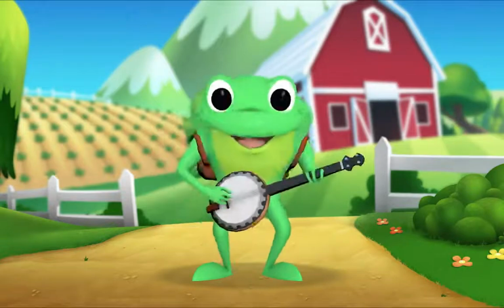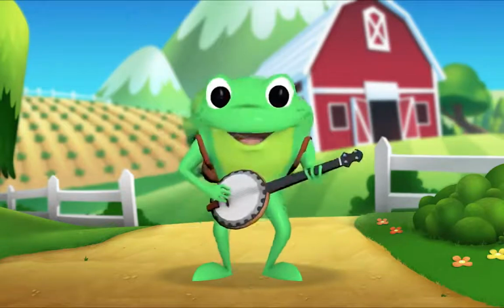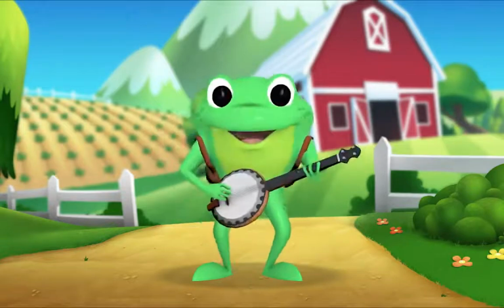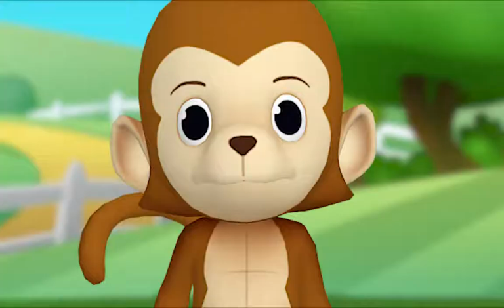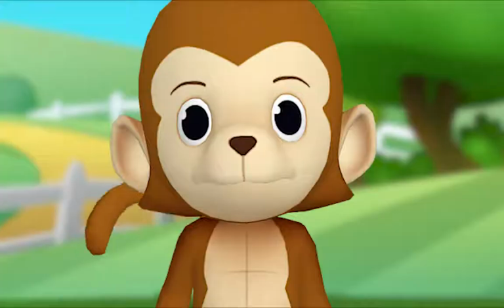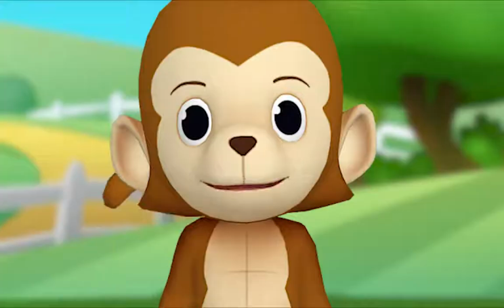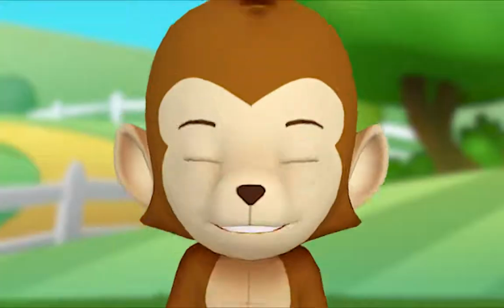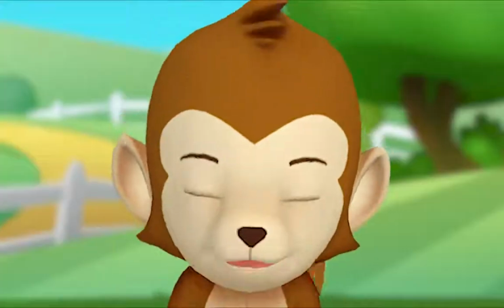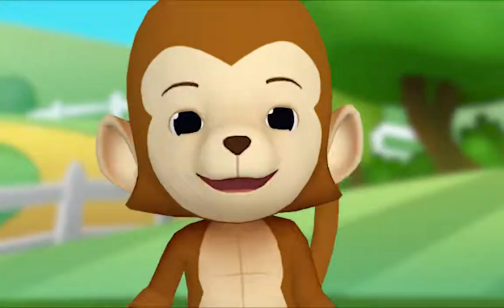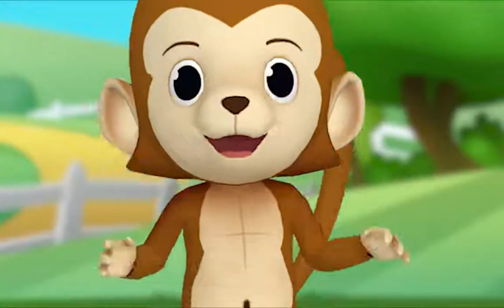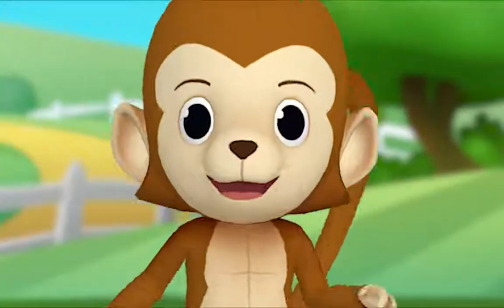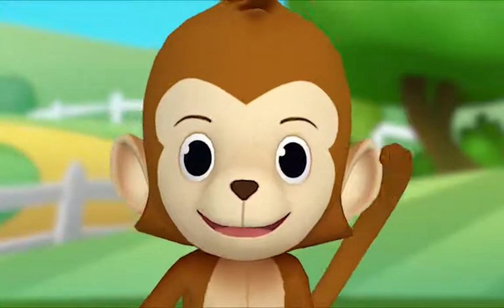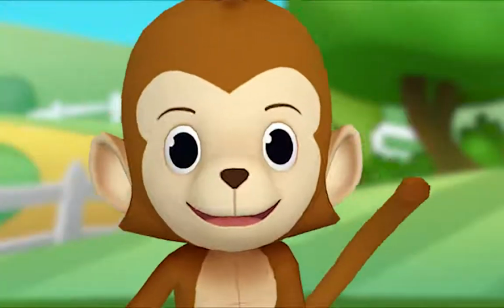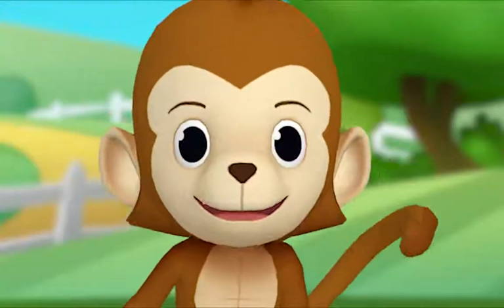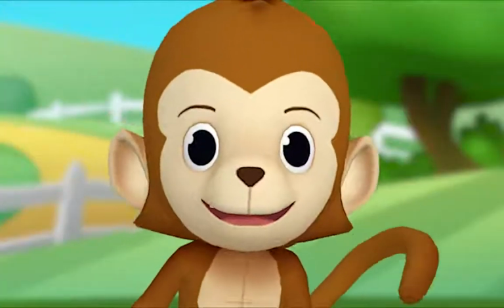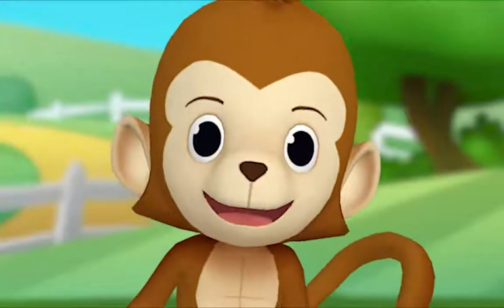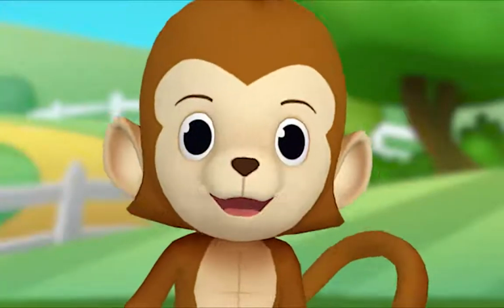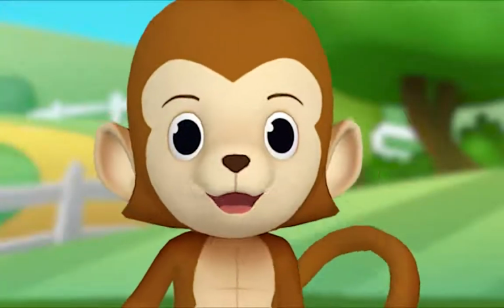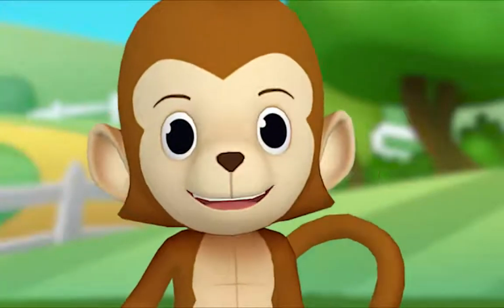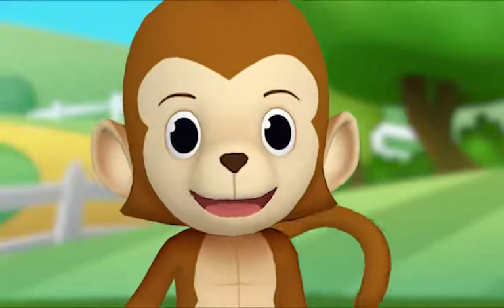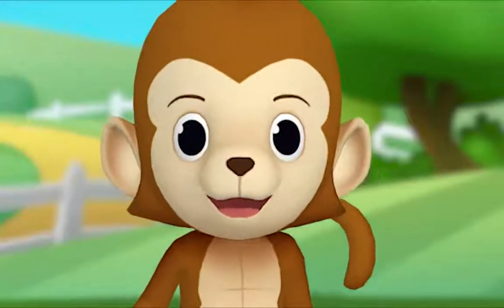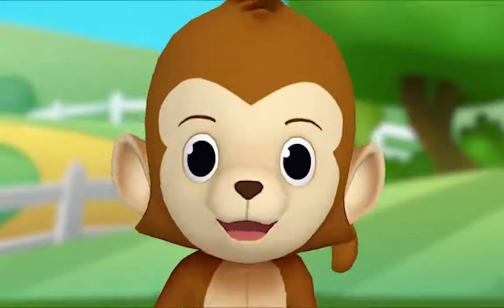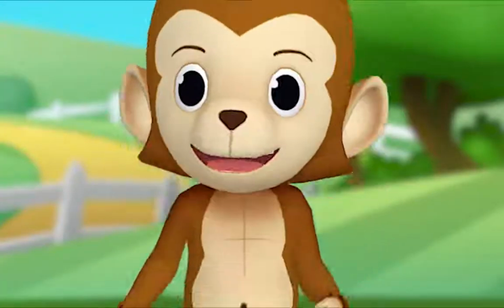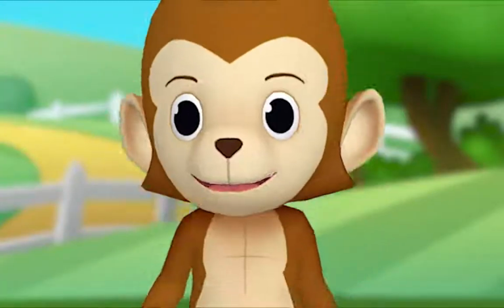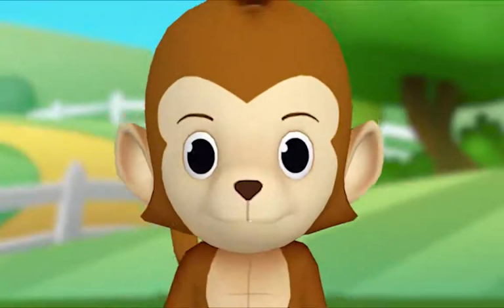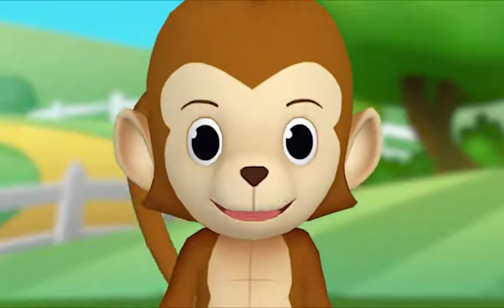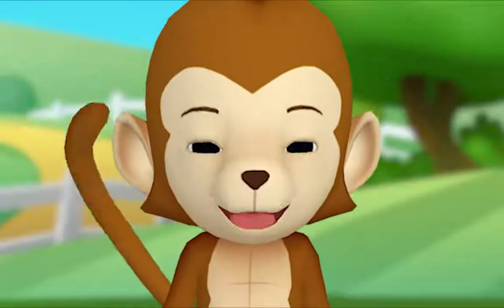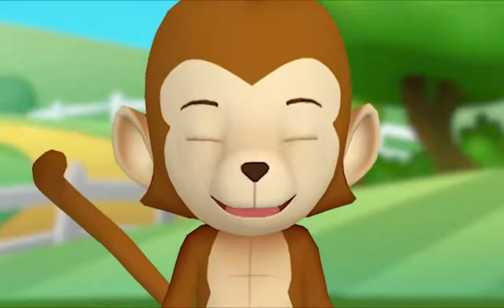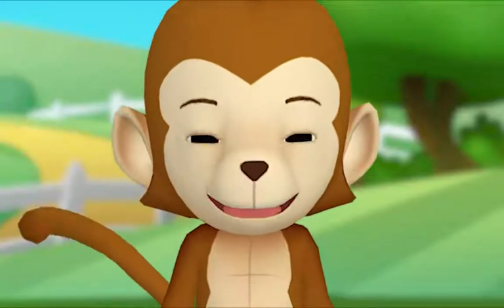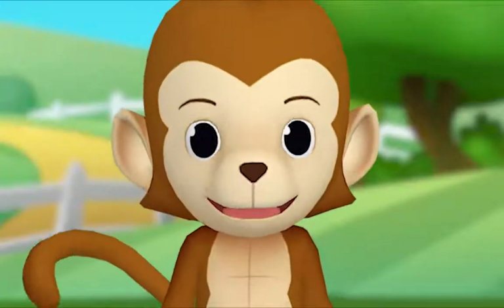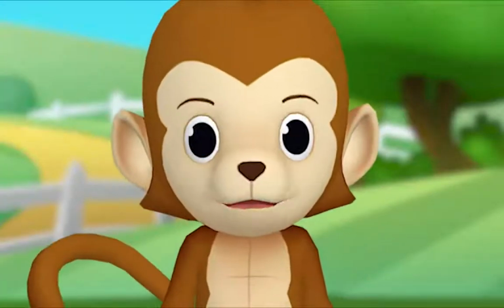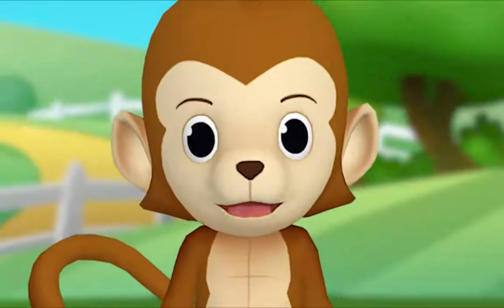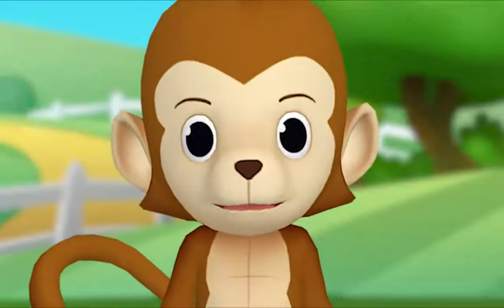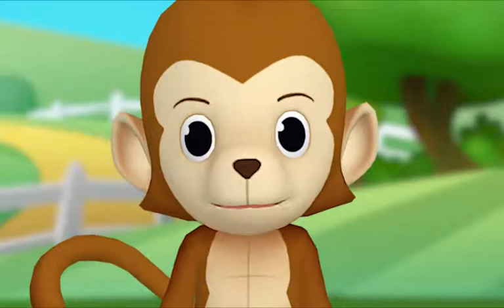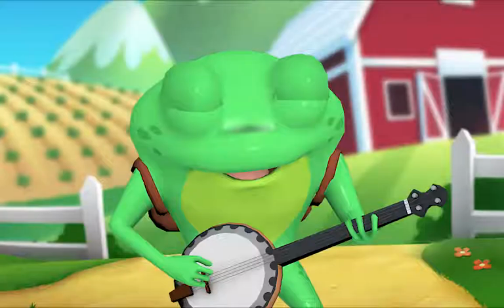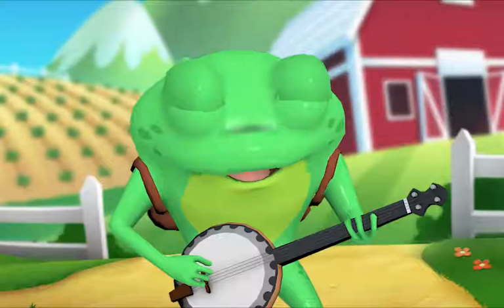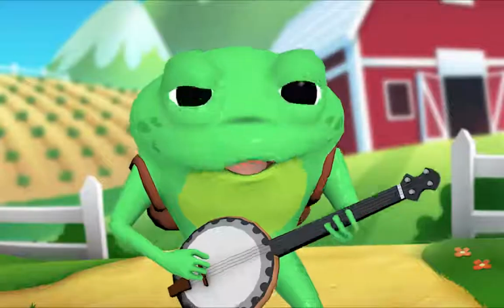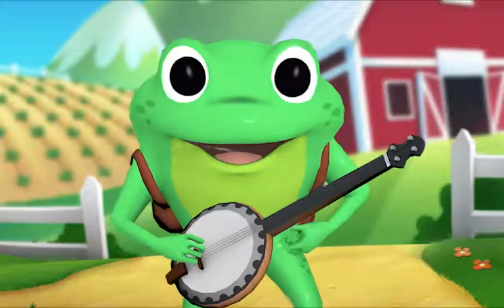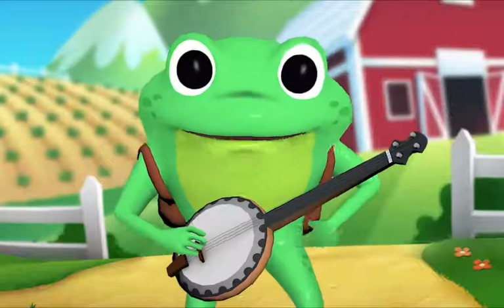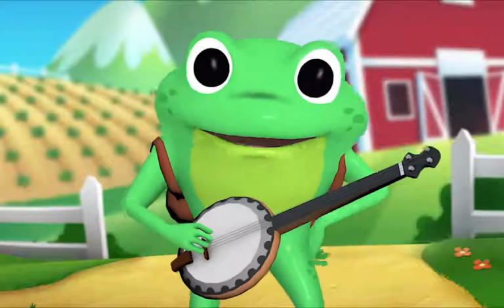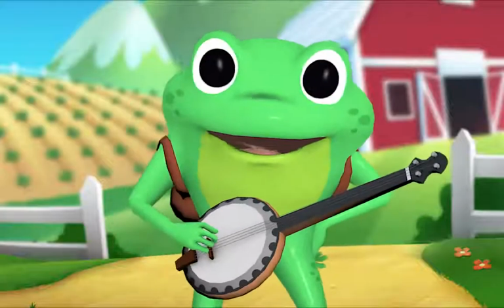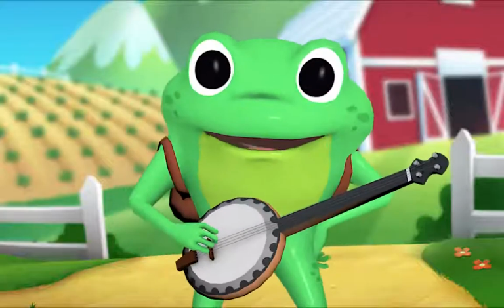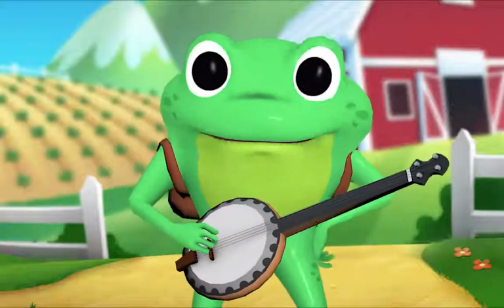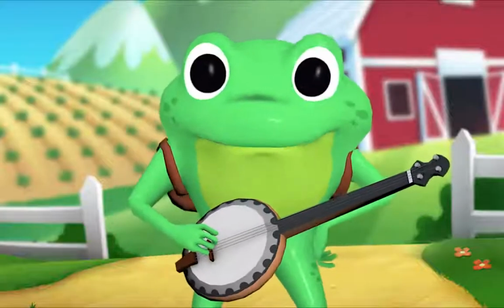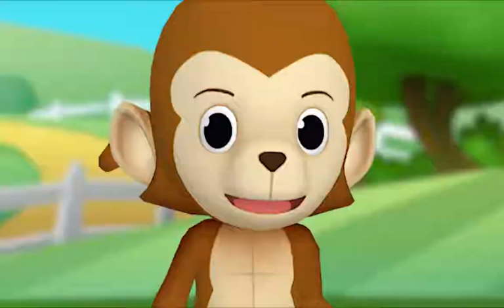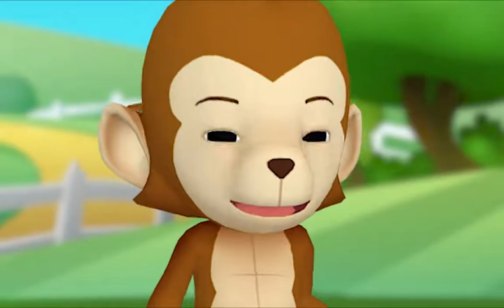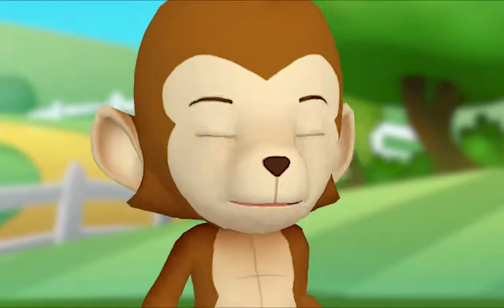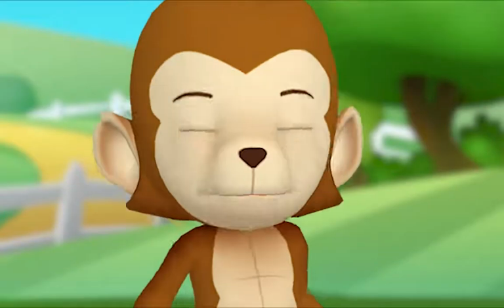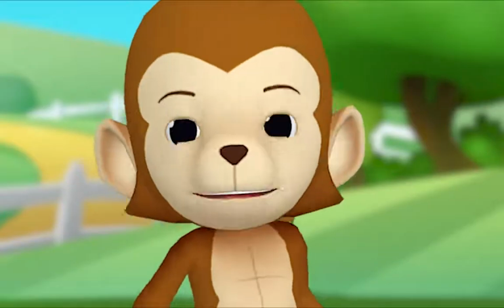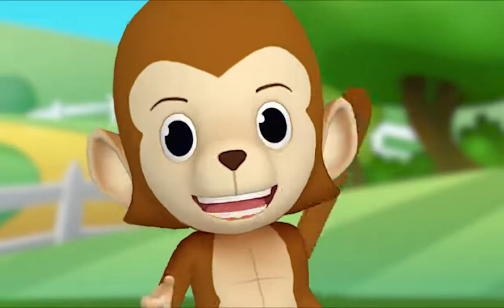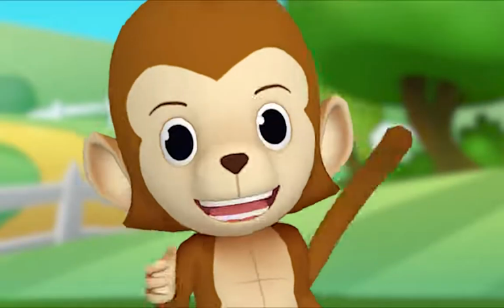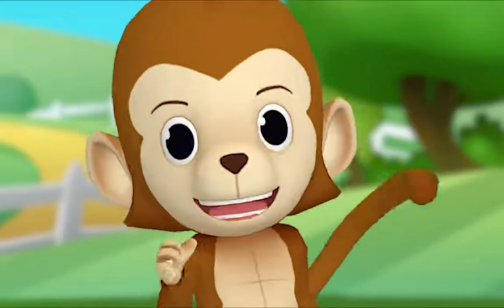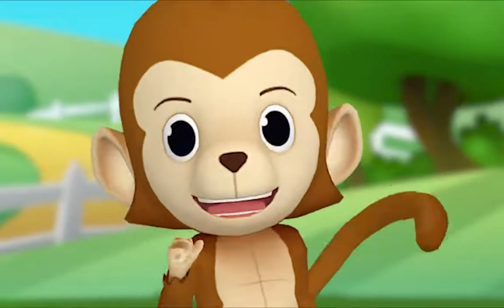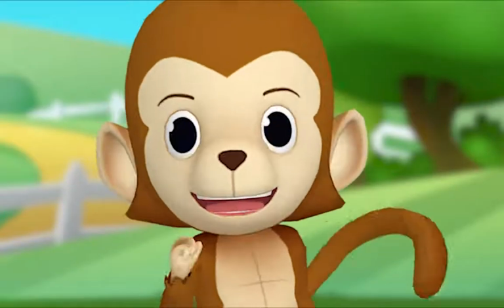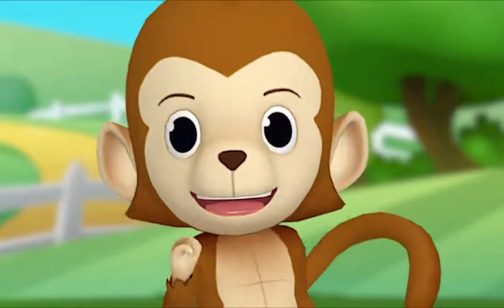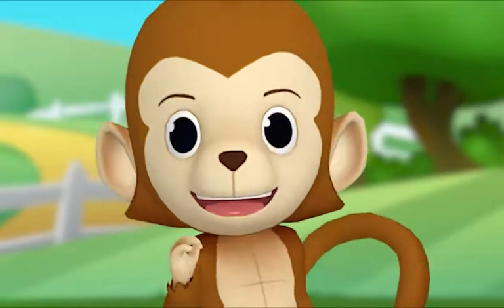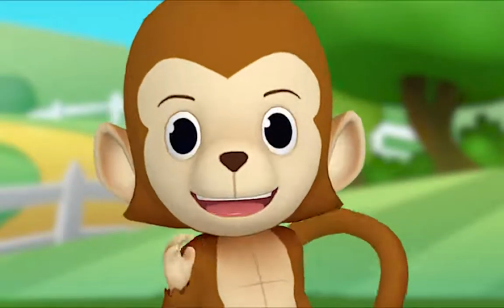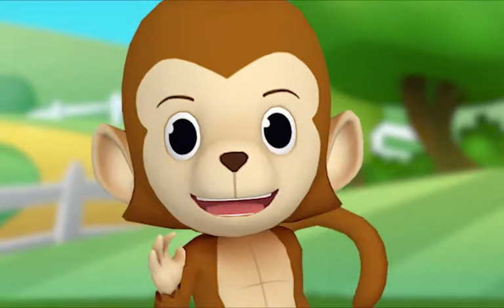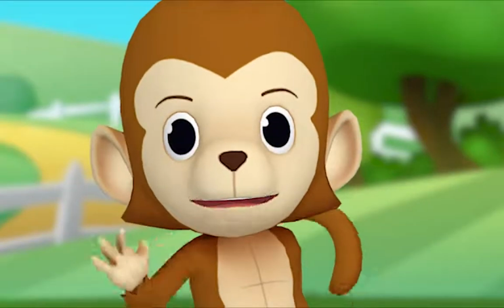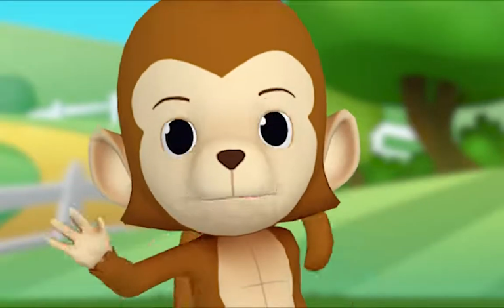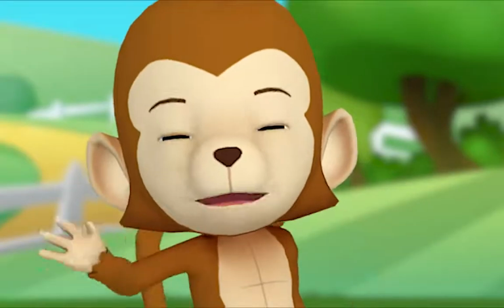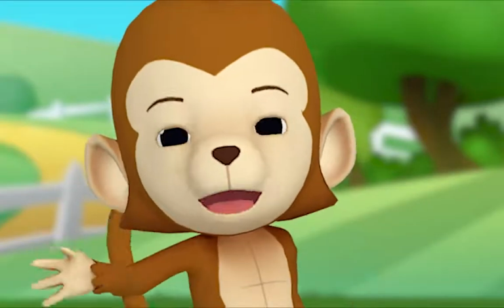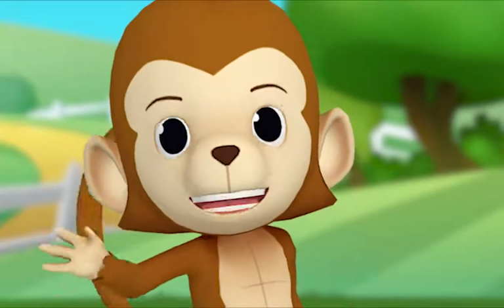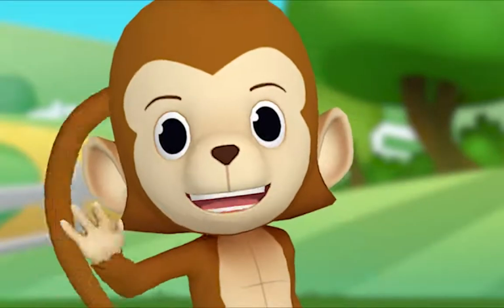Mr. Frog, I know another animal on the farm. What's that? Me — a monkey!